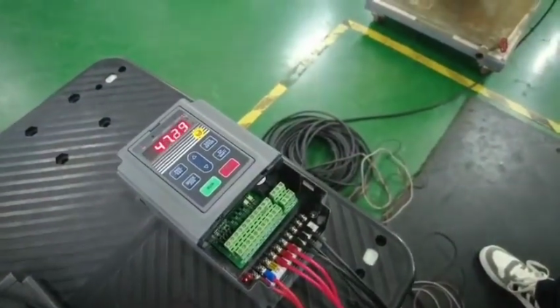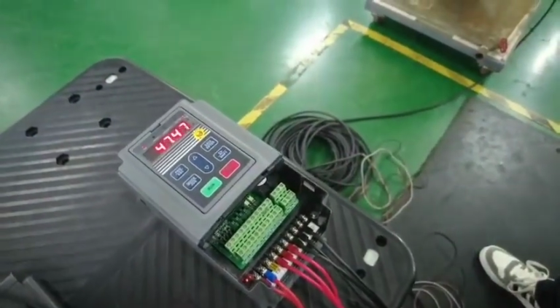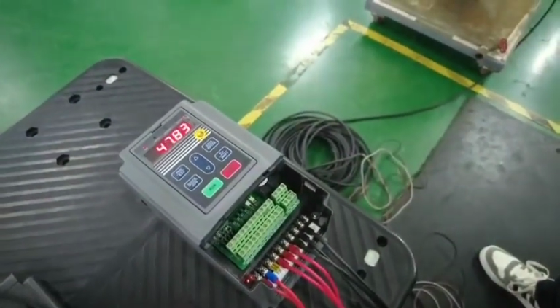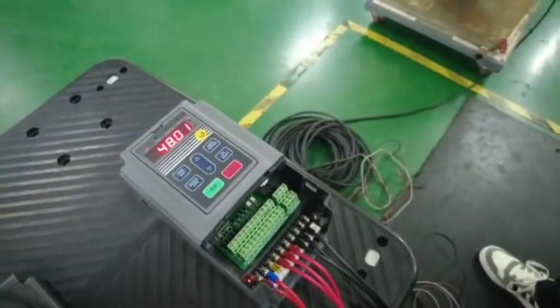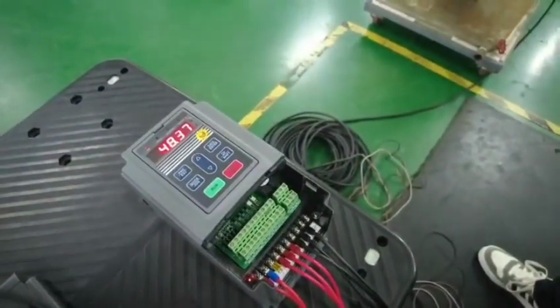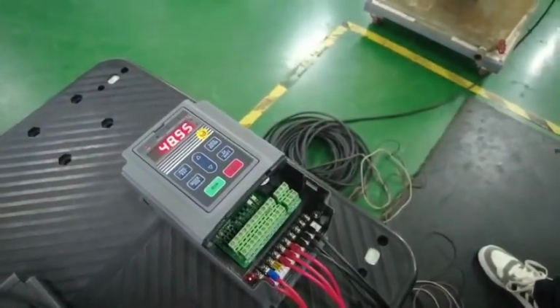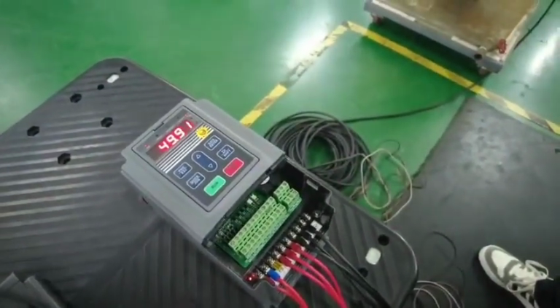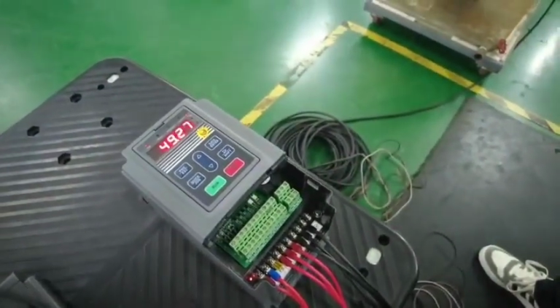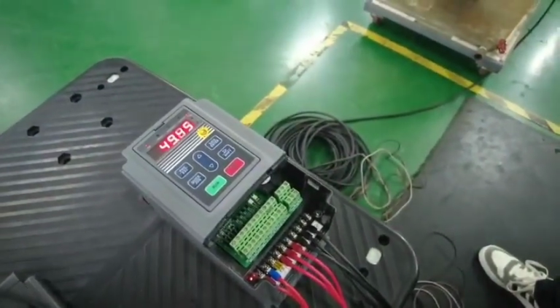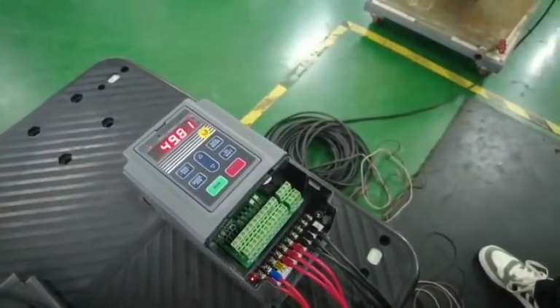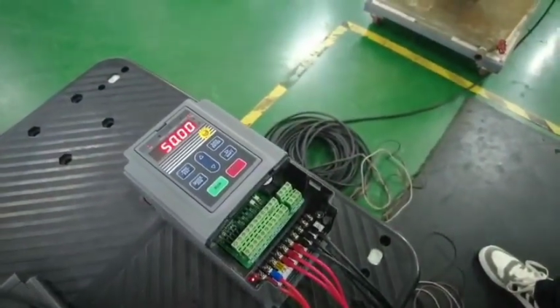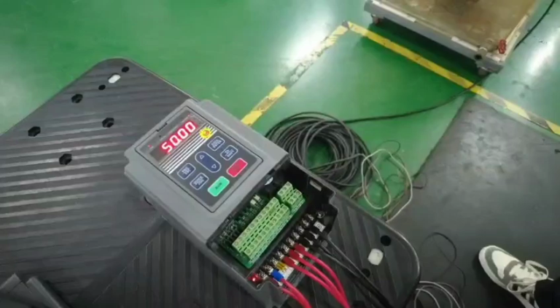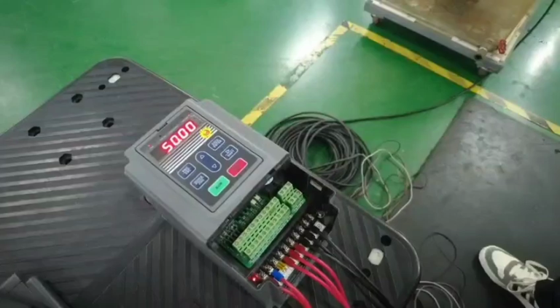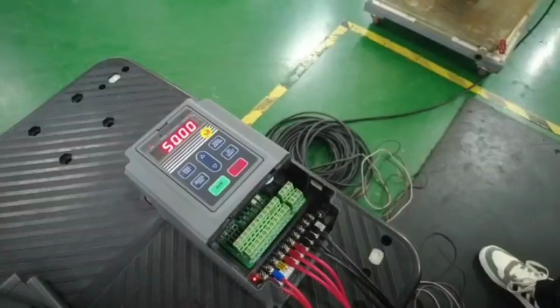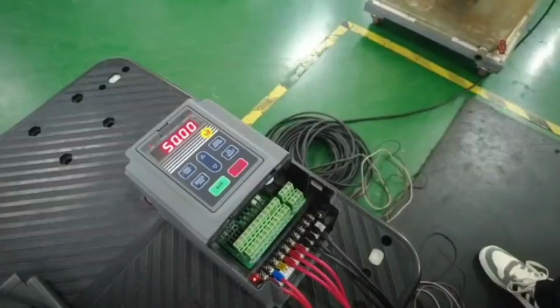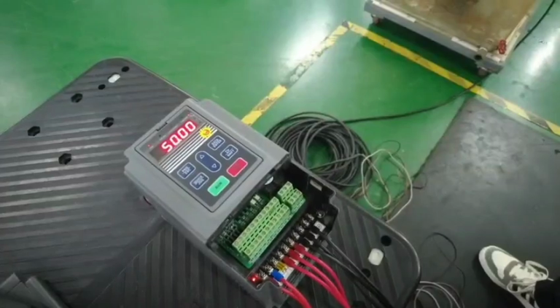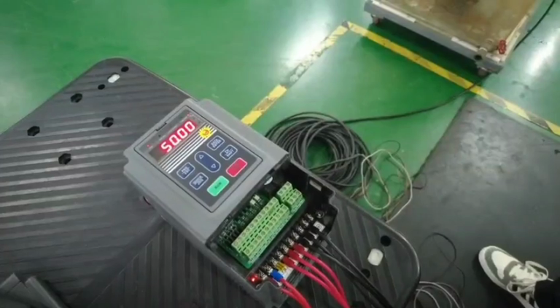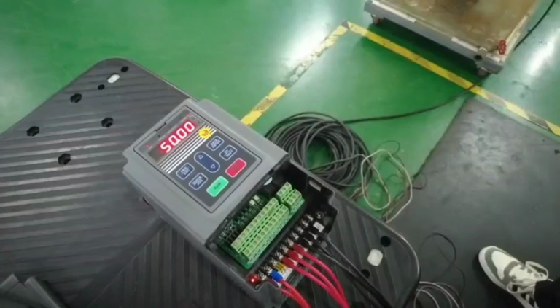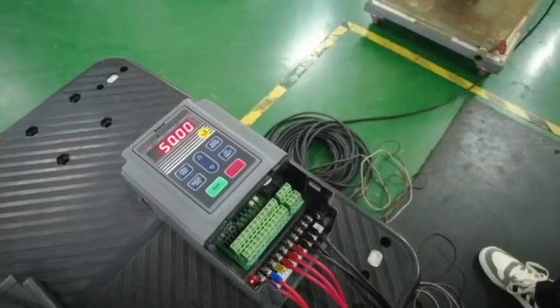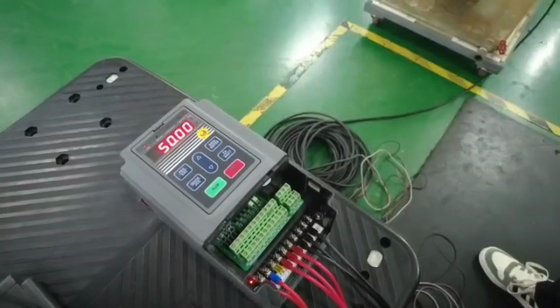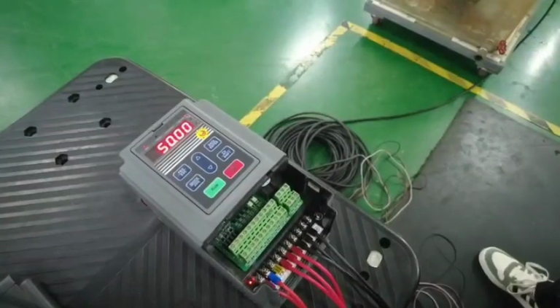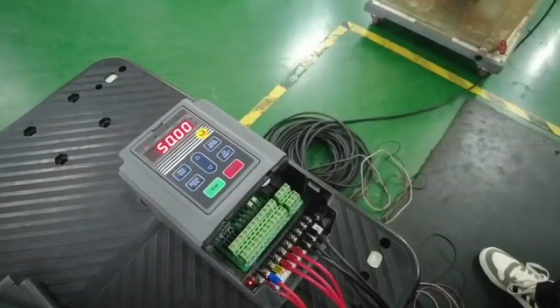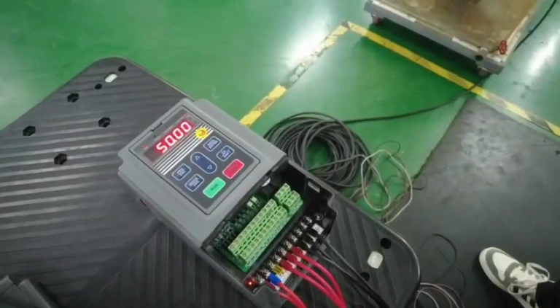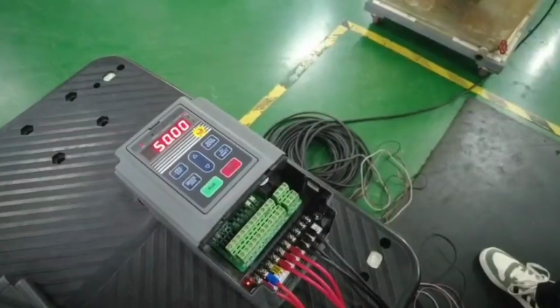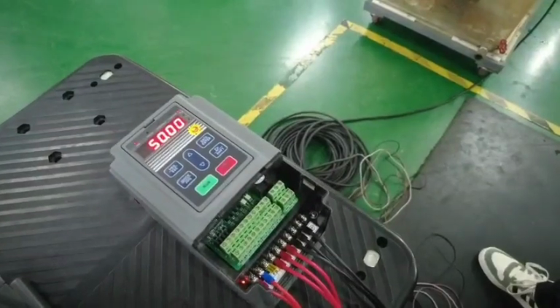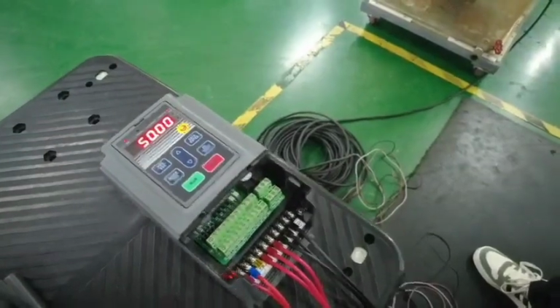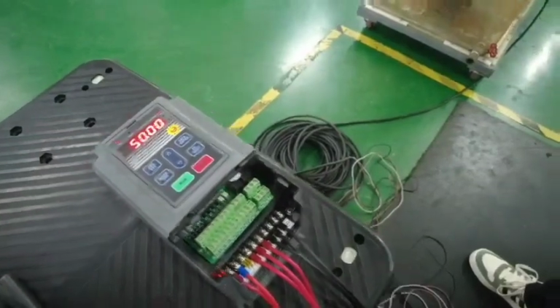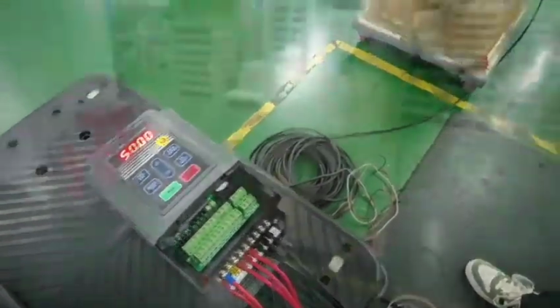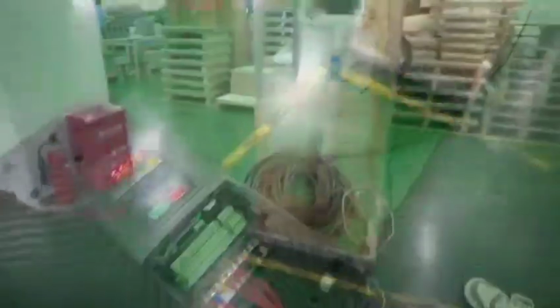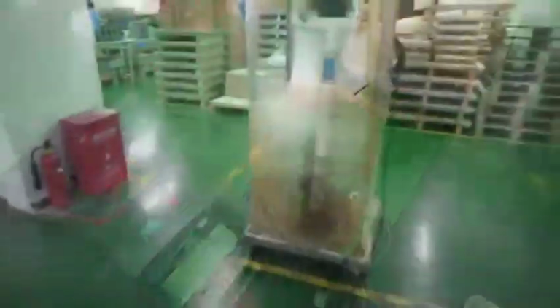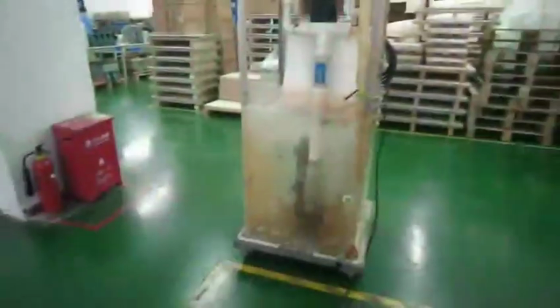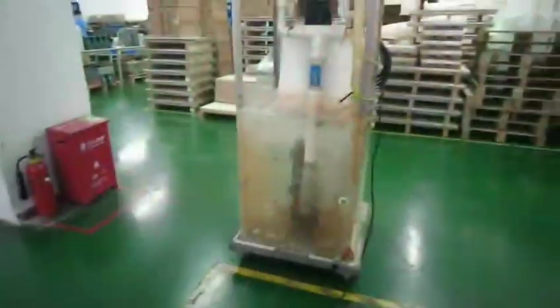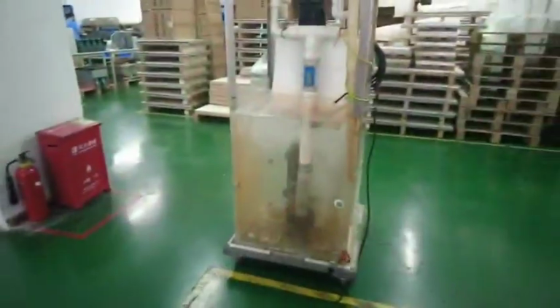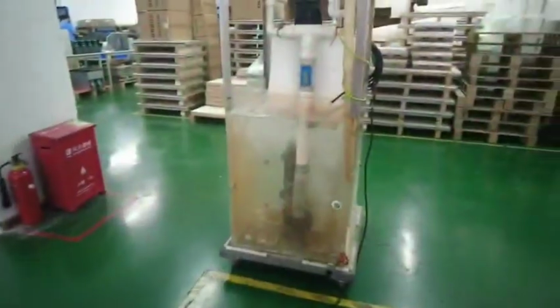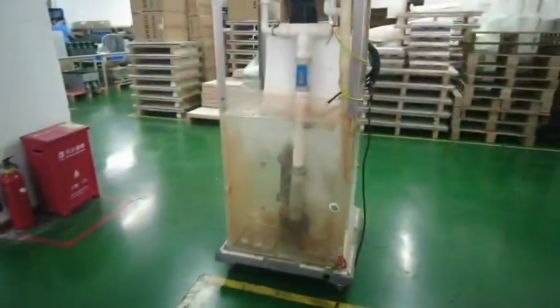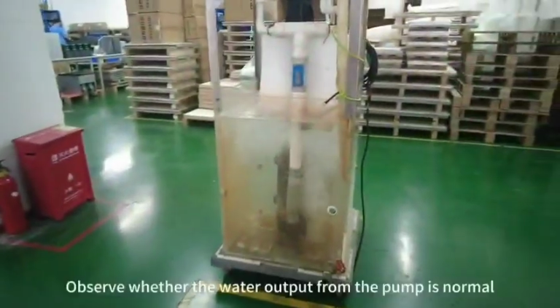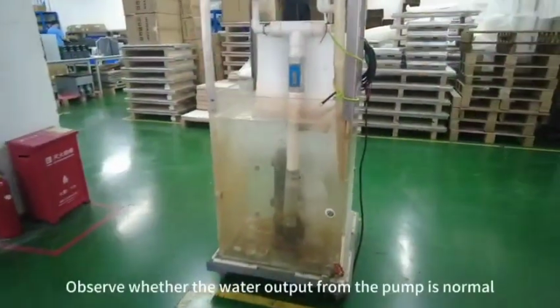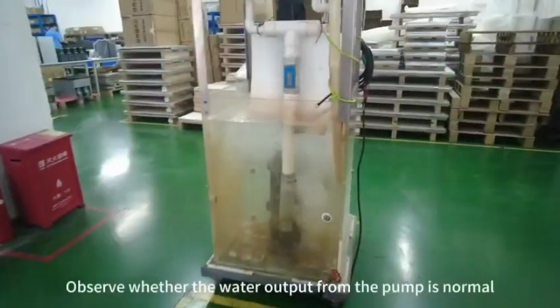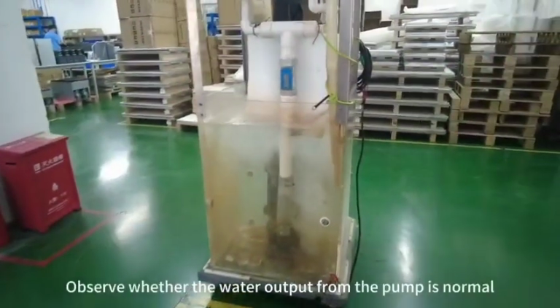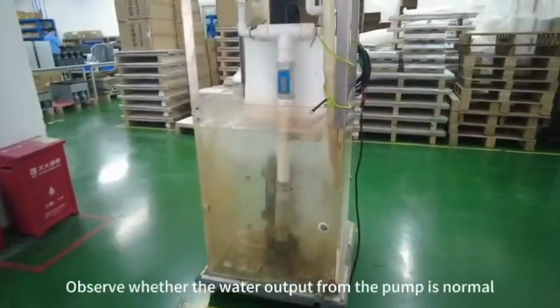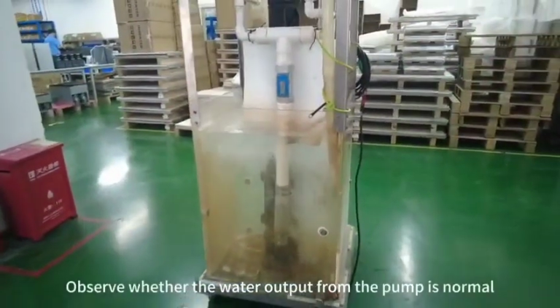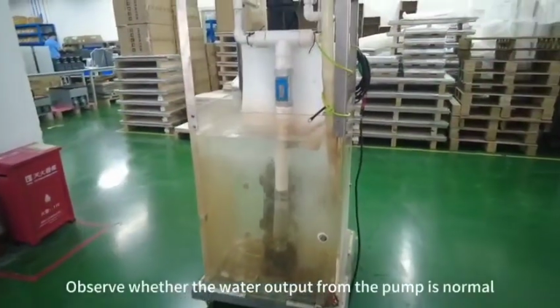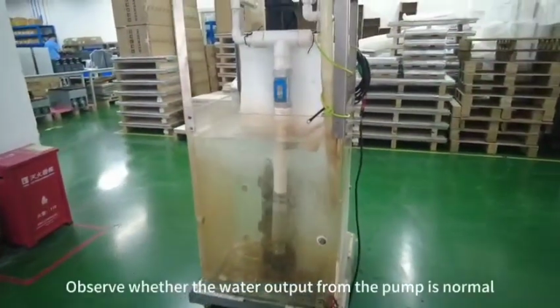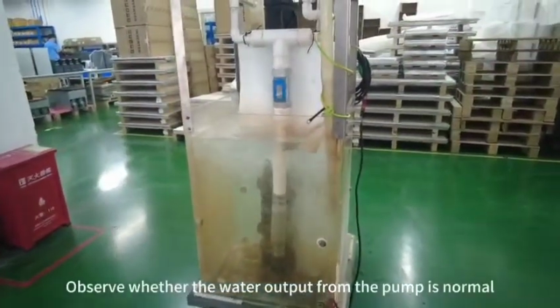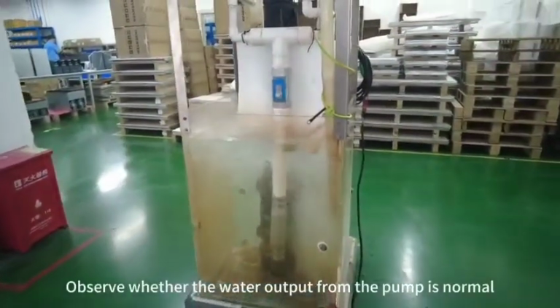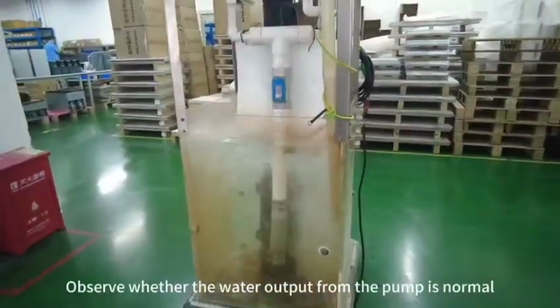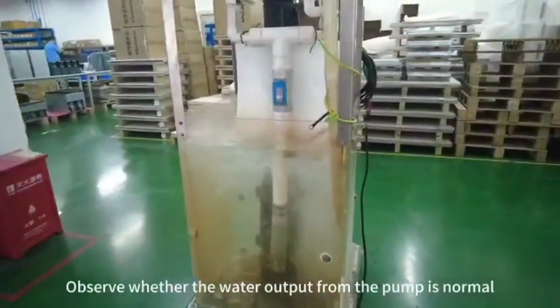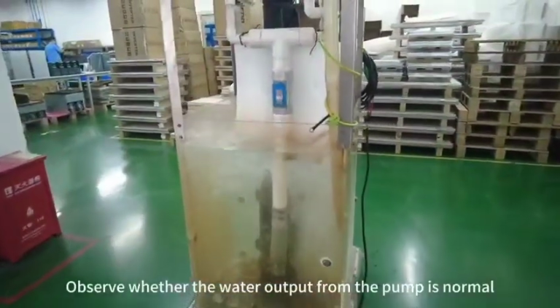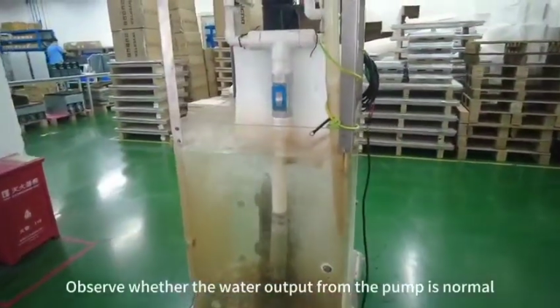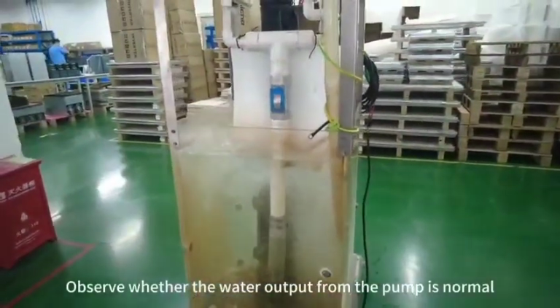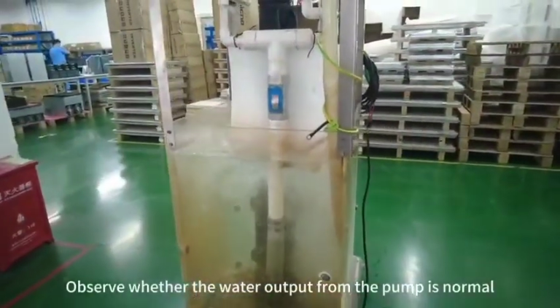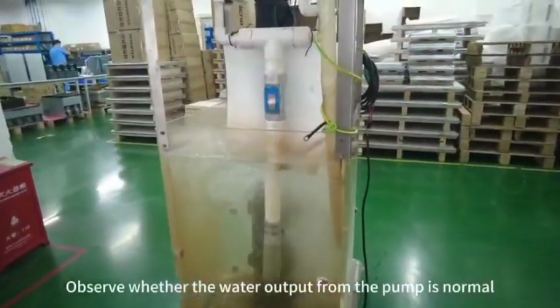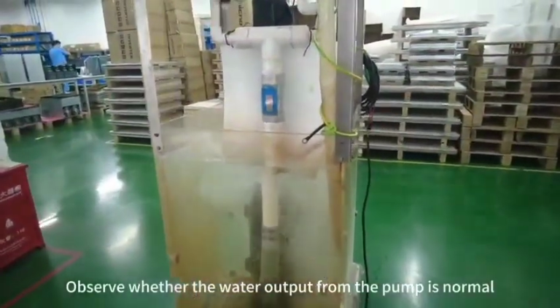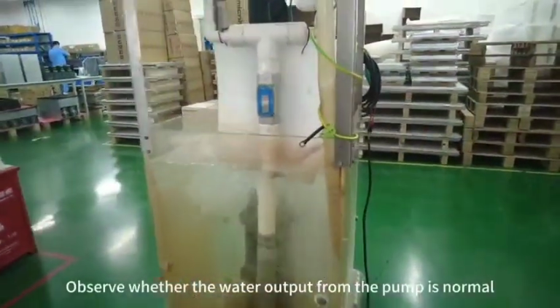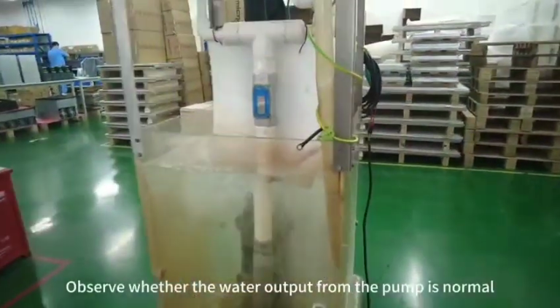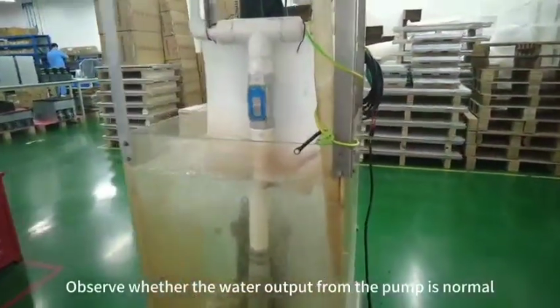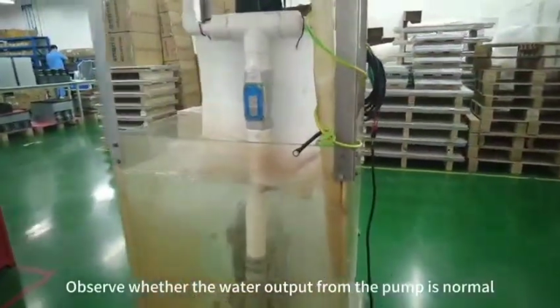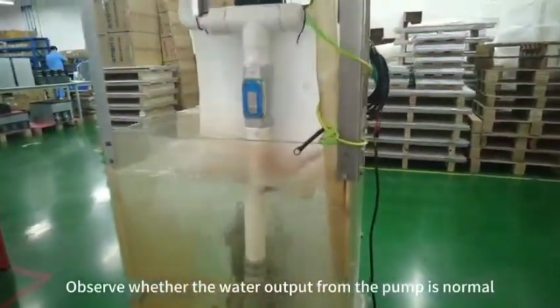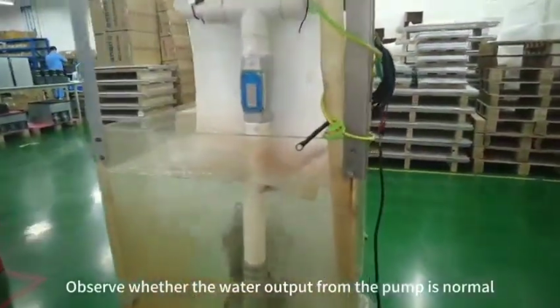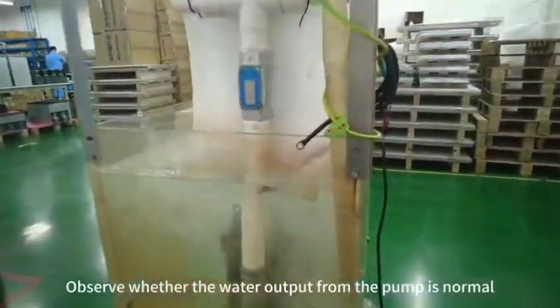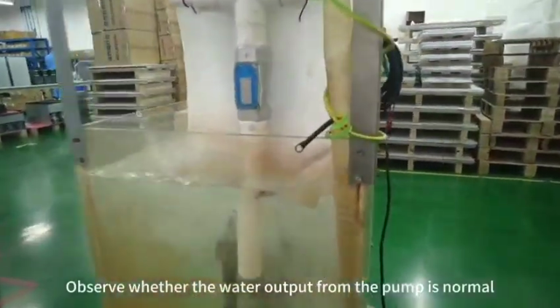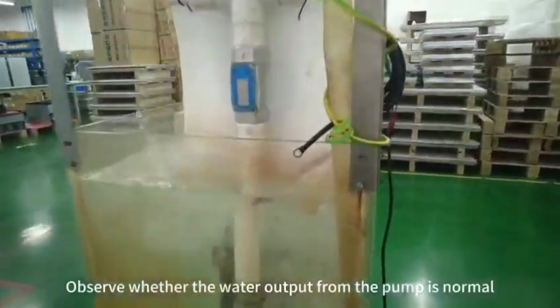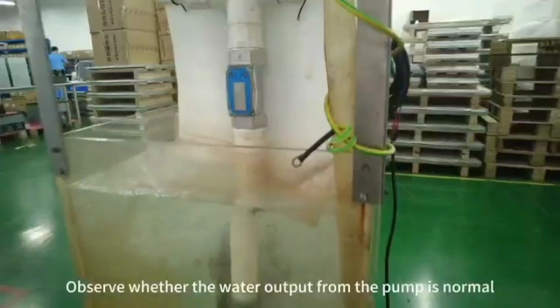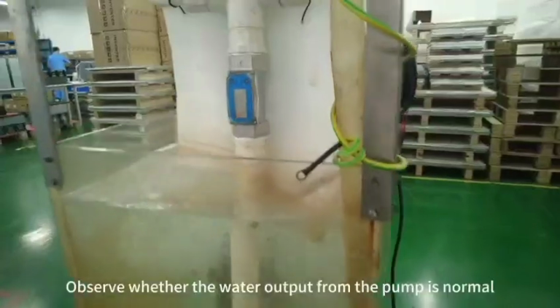Then power on and observe whether the water output from the pump is normal.